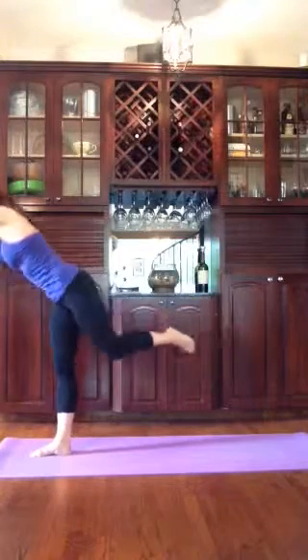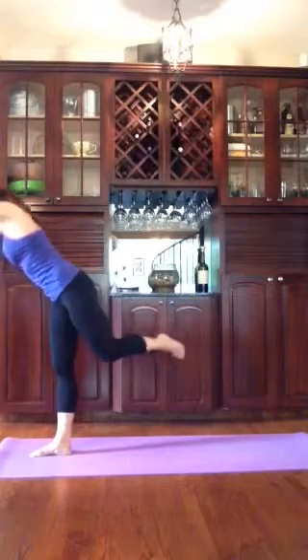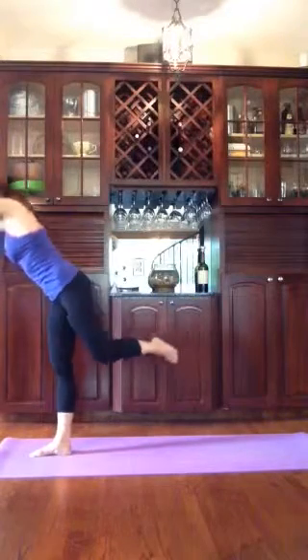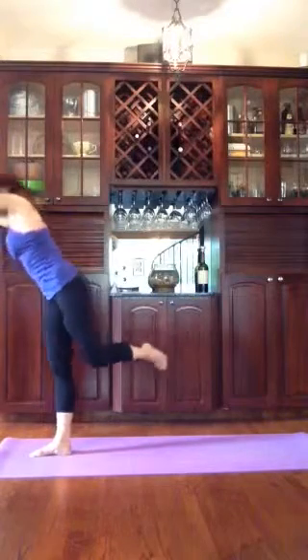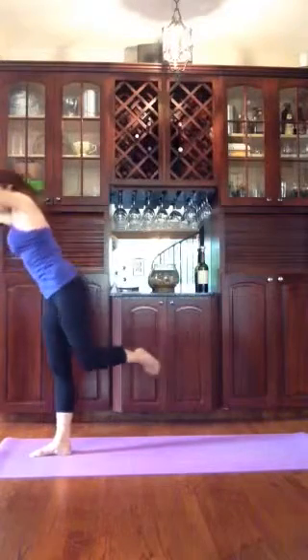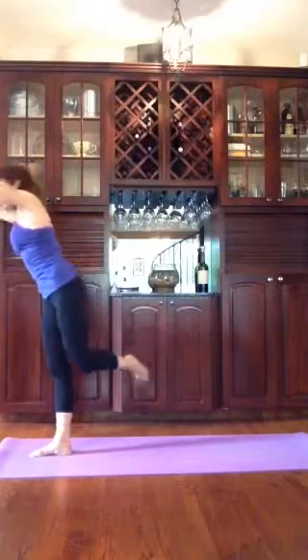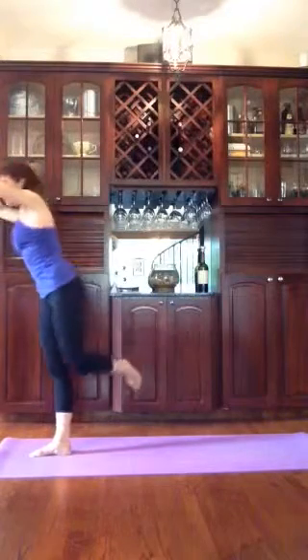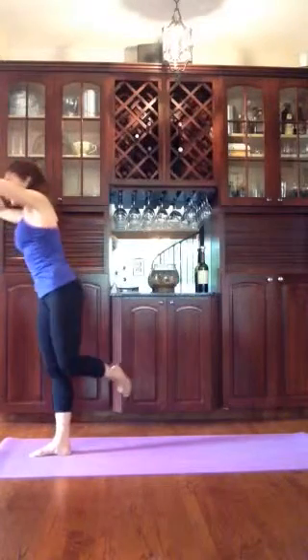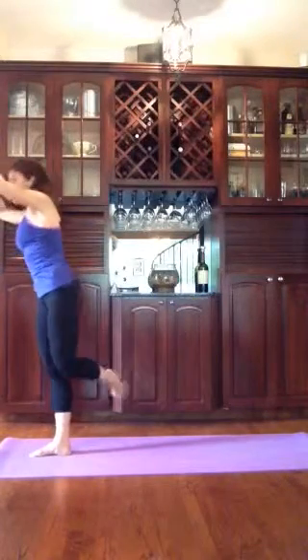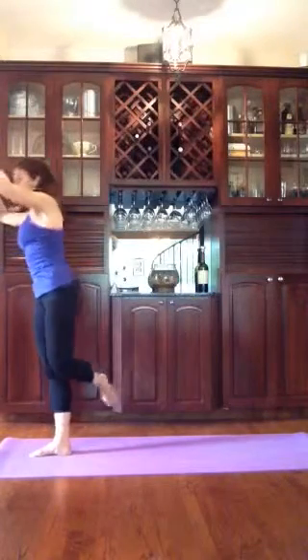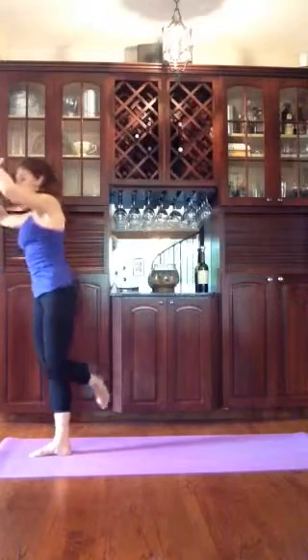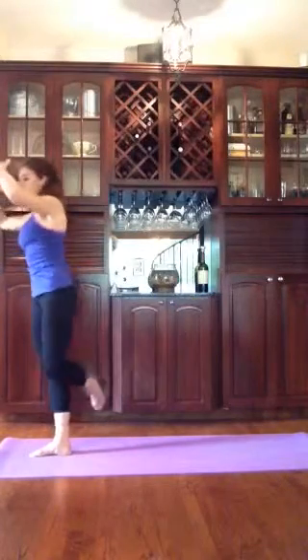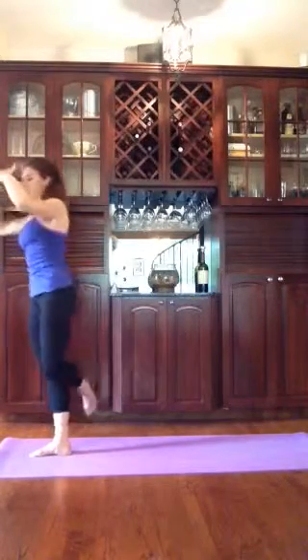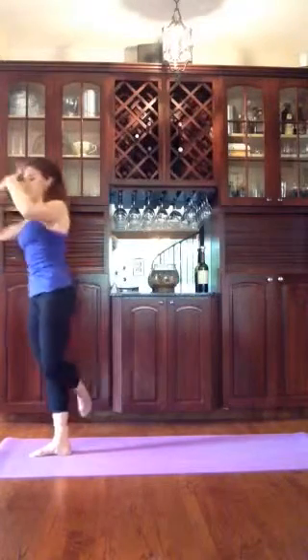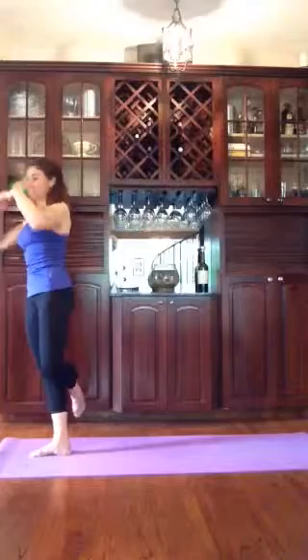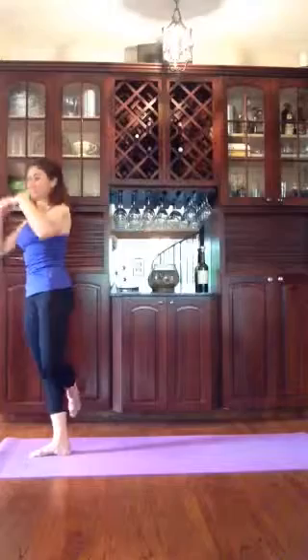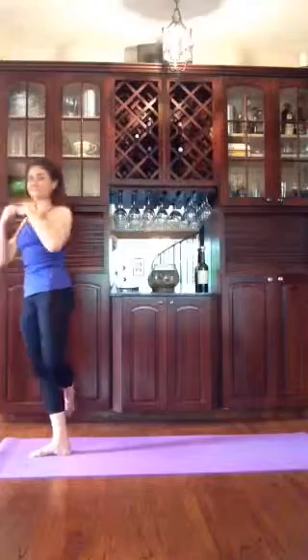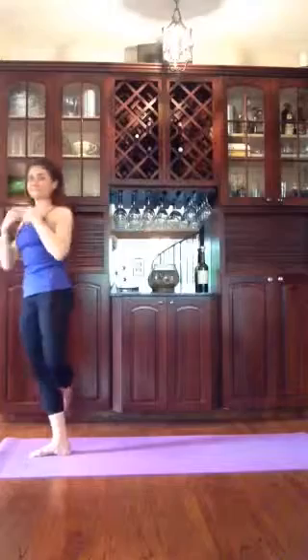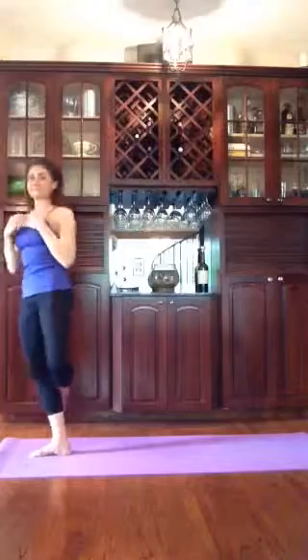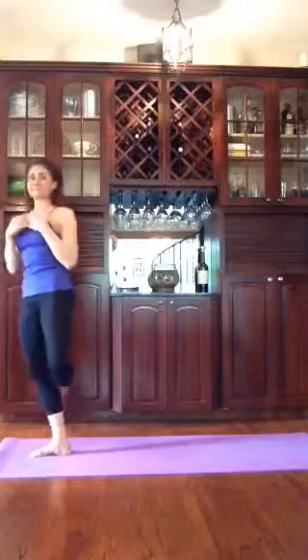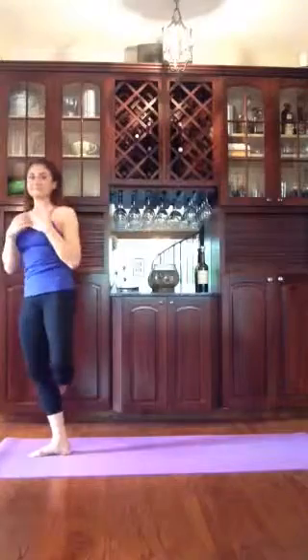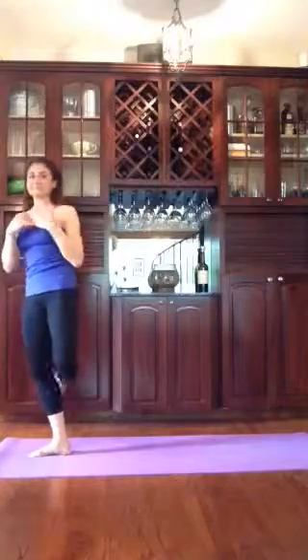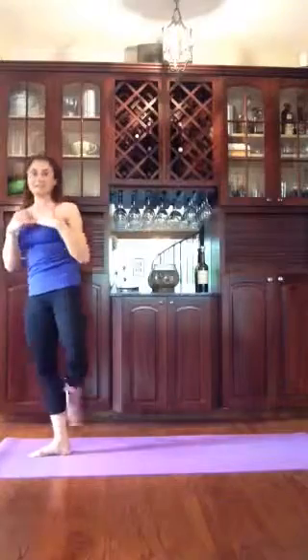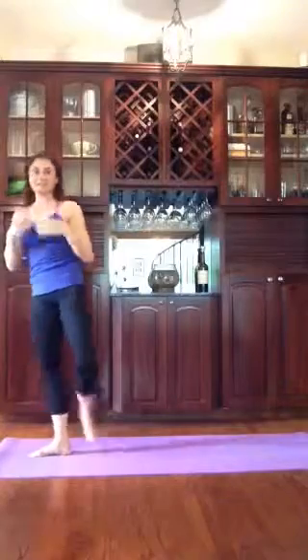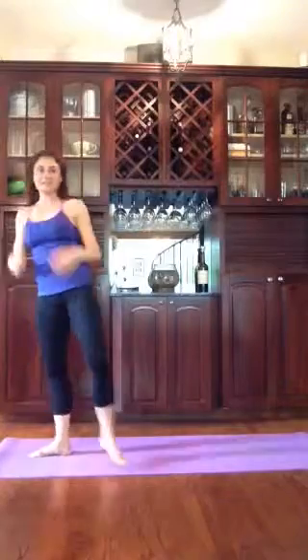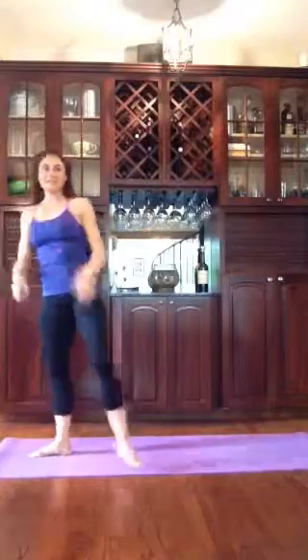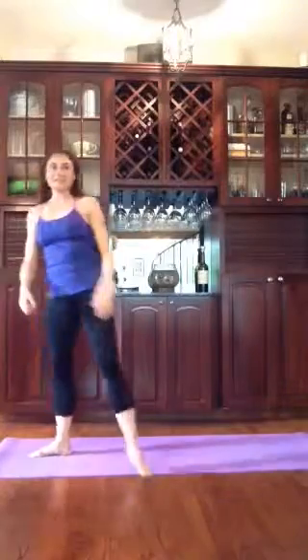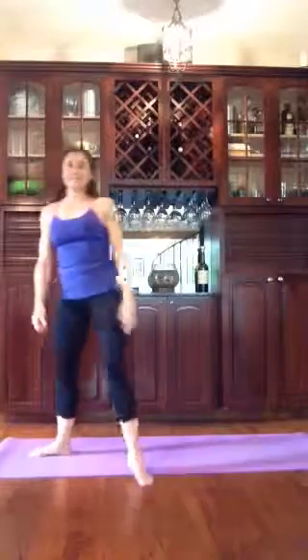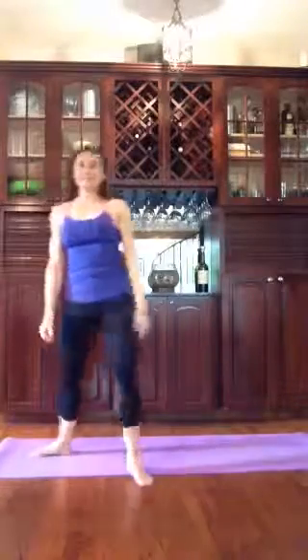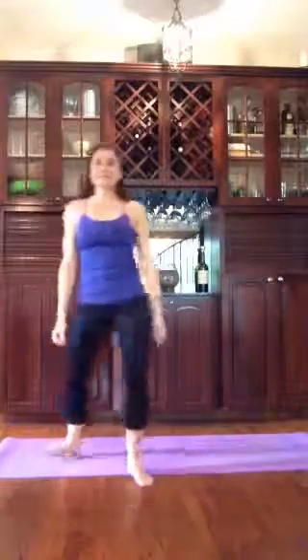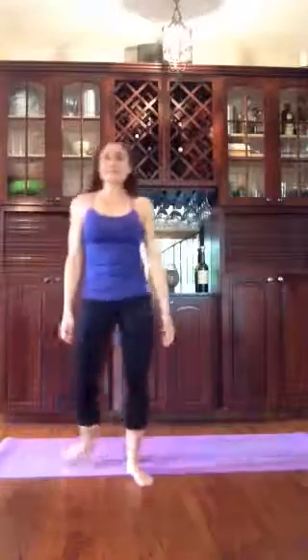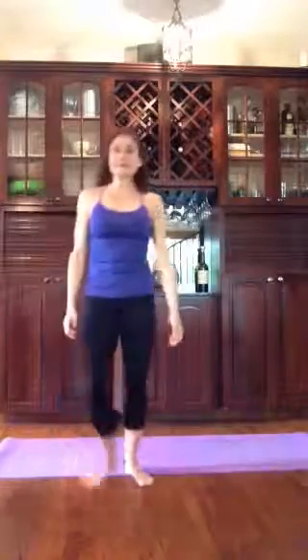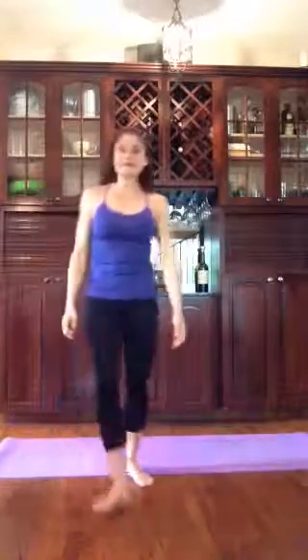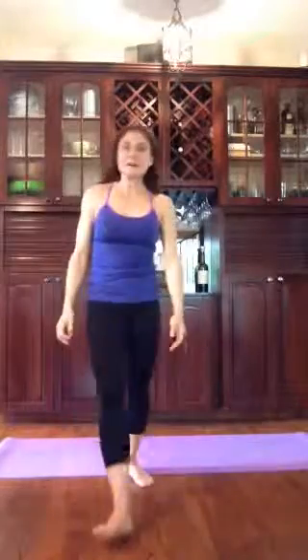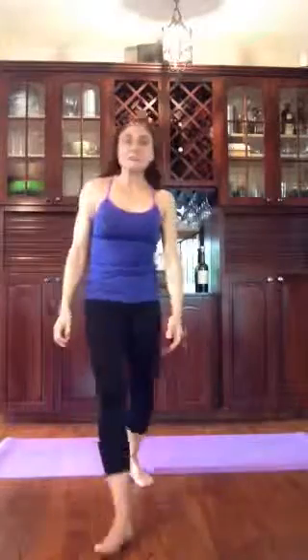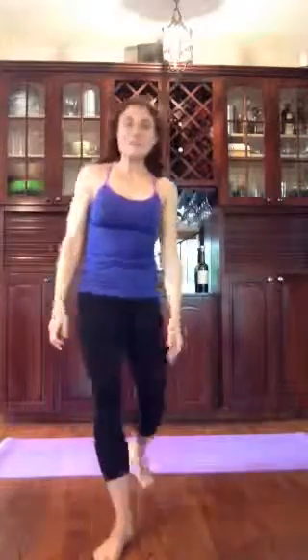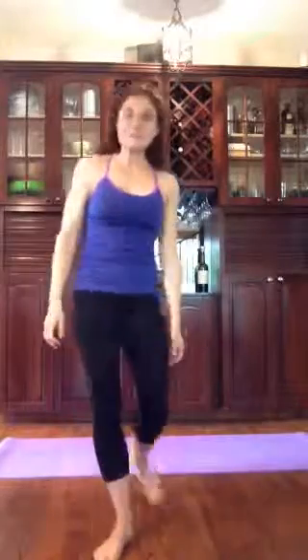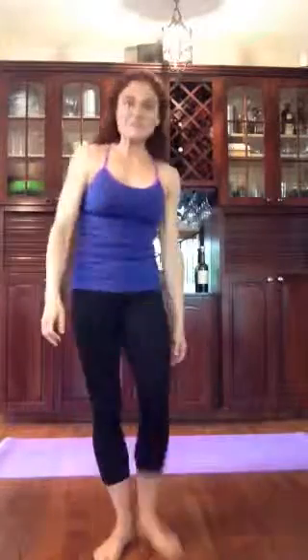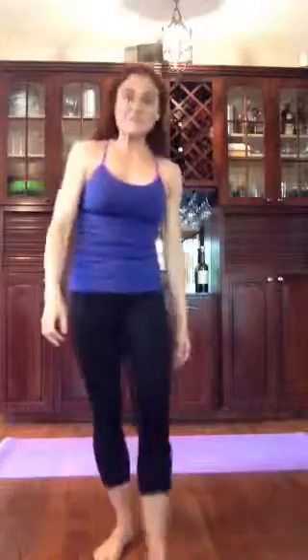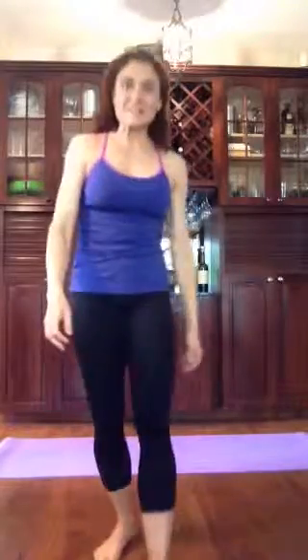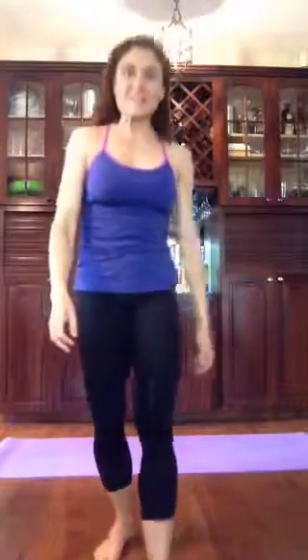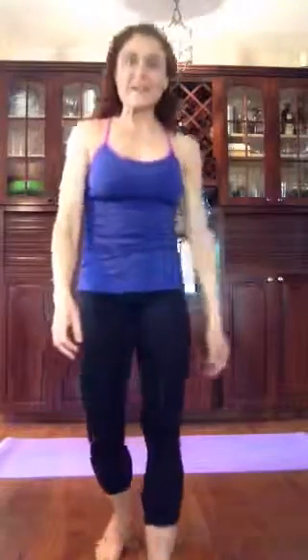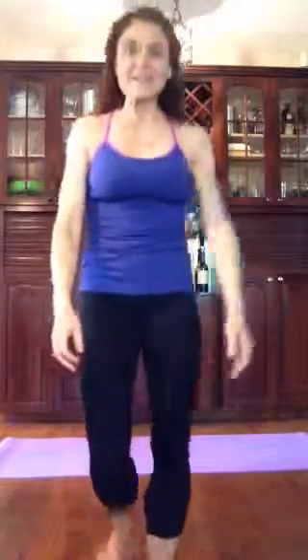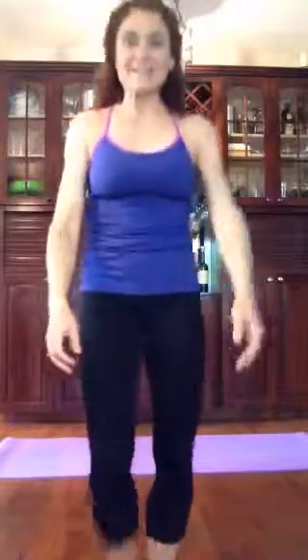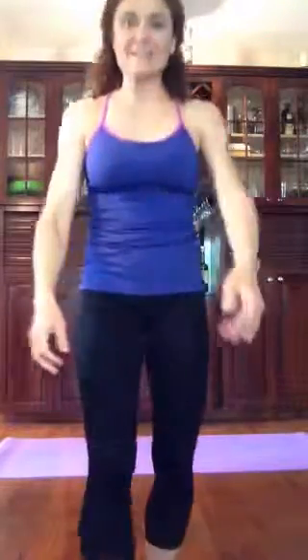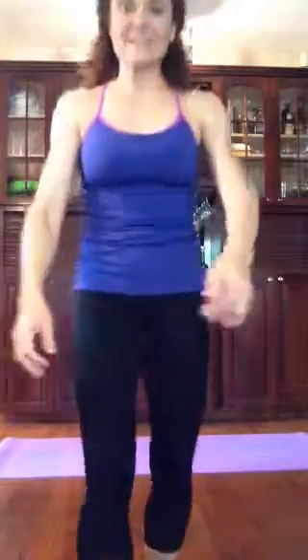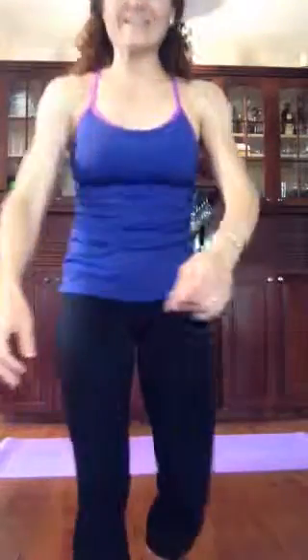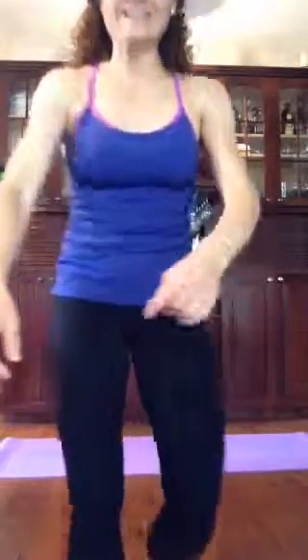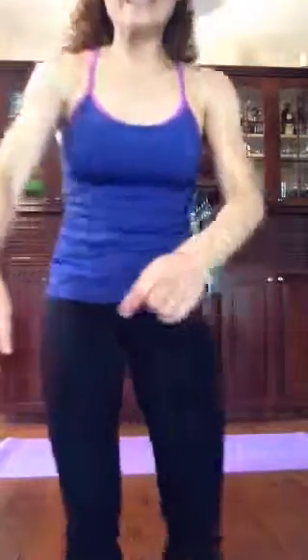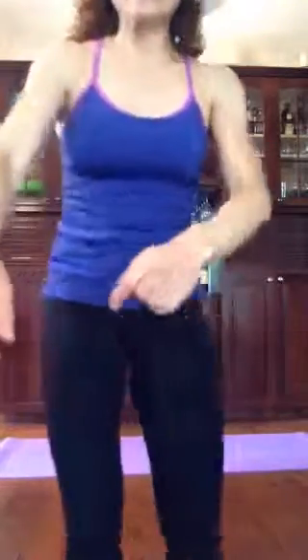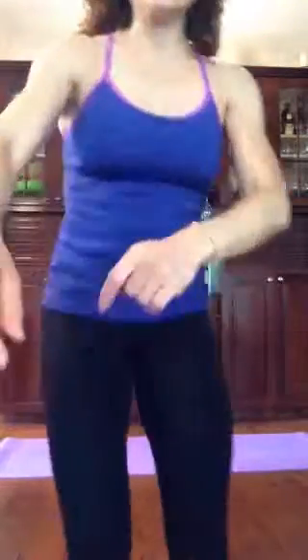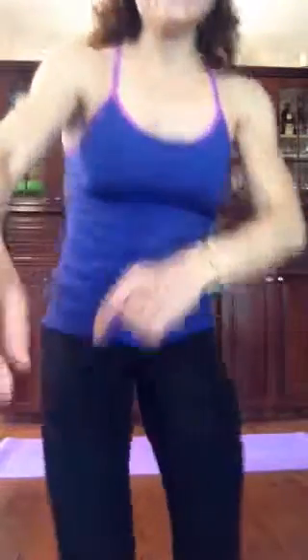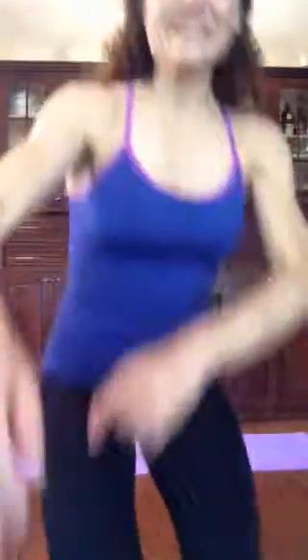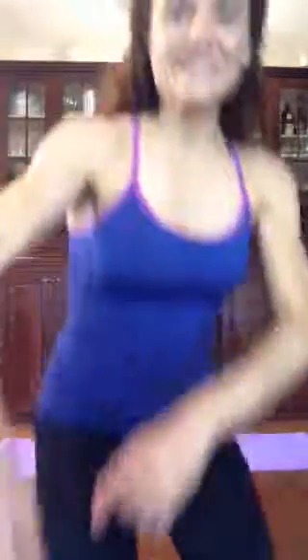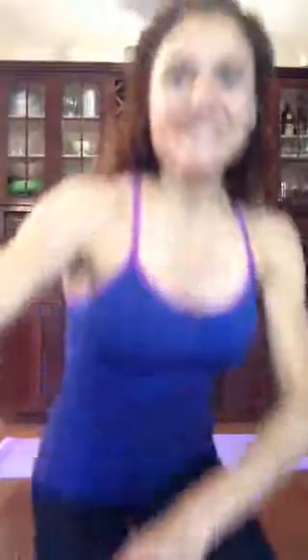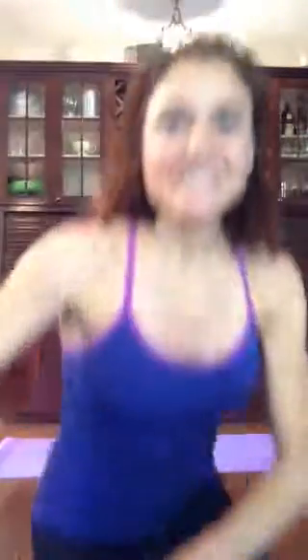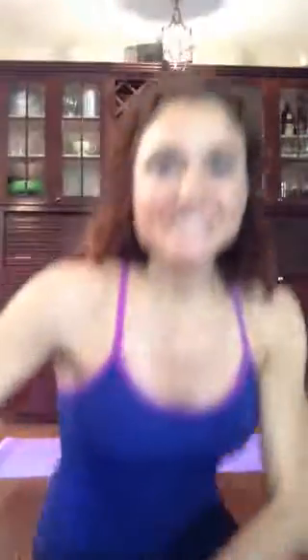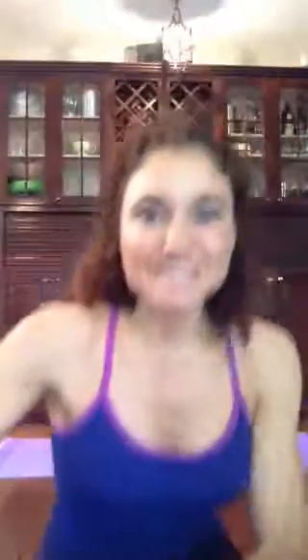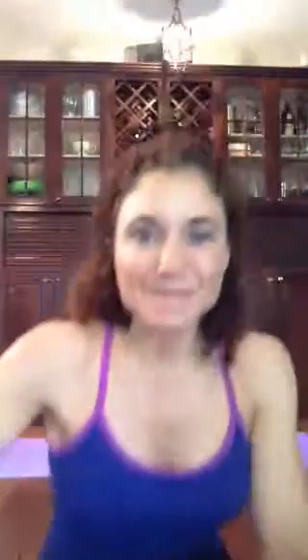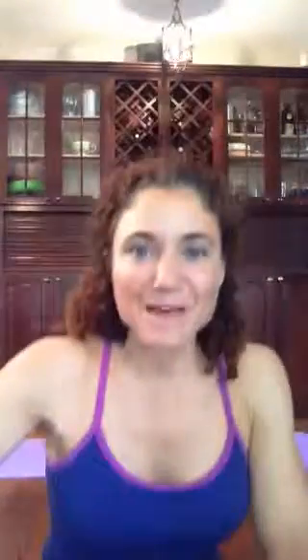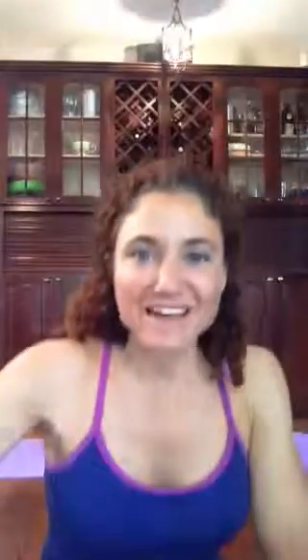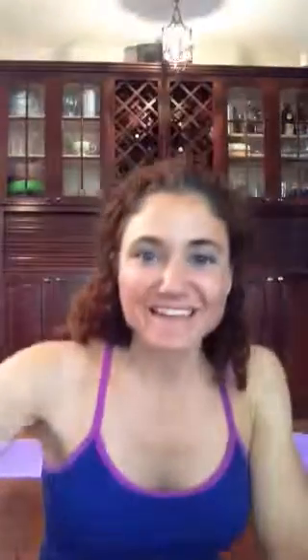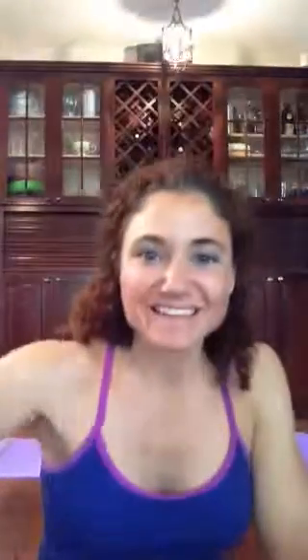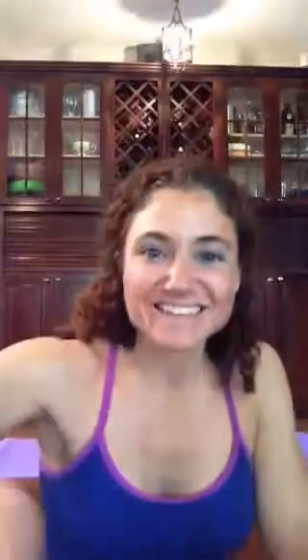And slowly come up. There we go. I hope you enjoyed that. See you back here.